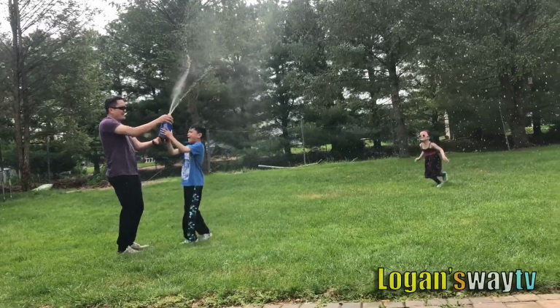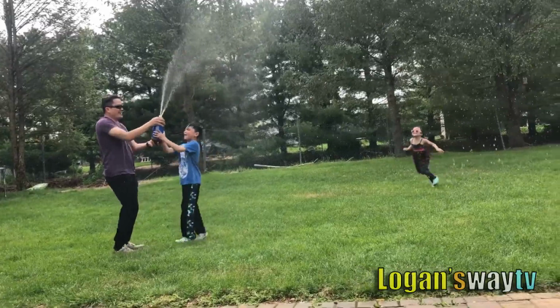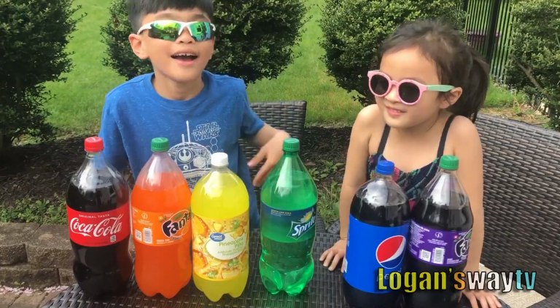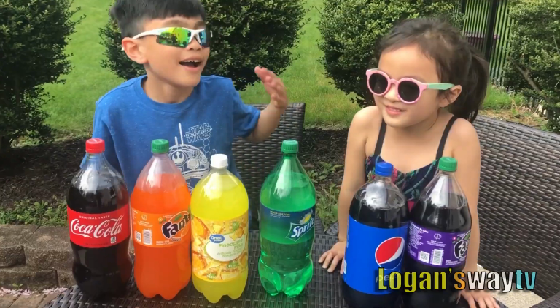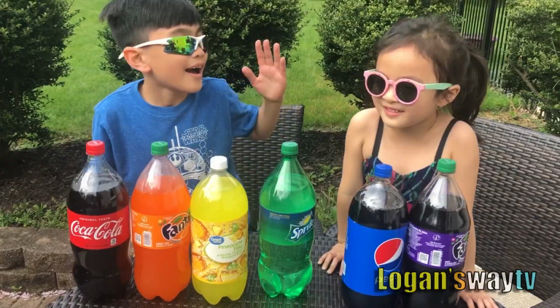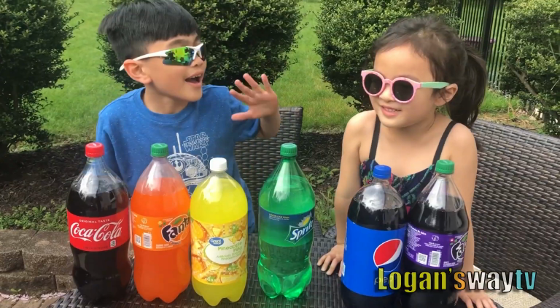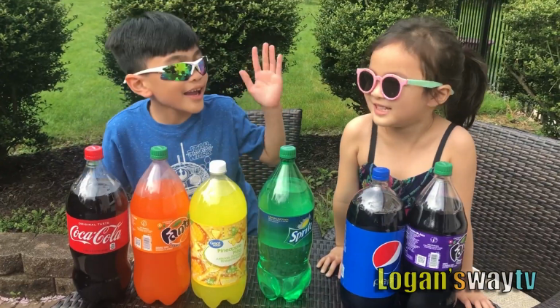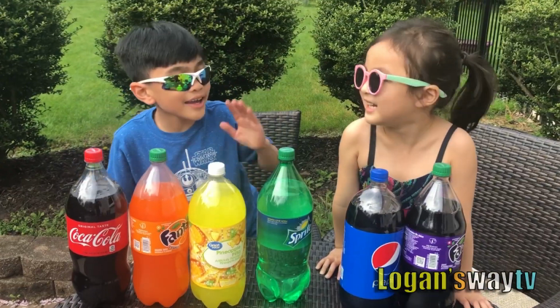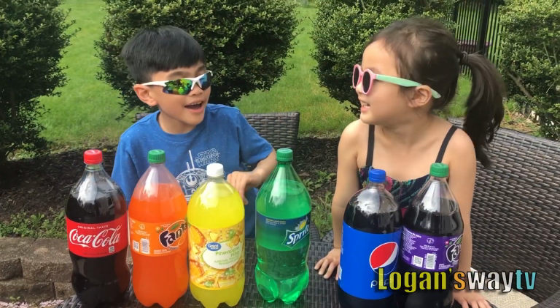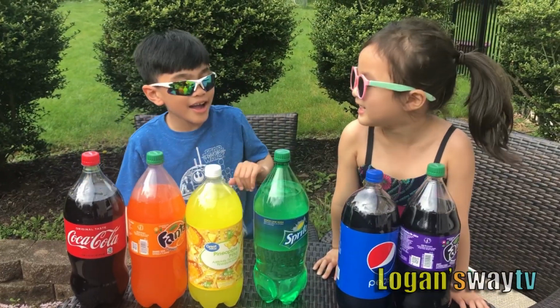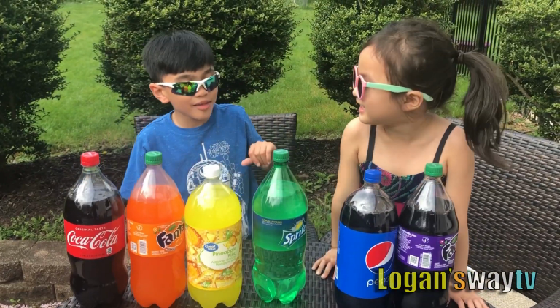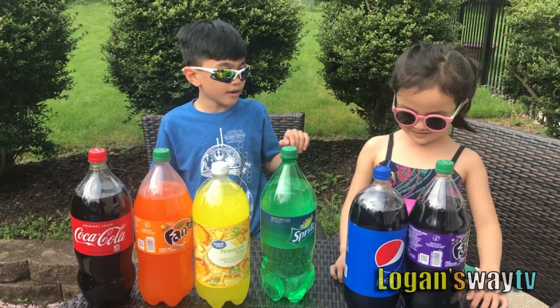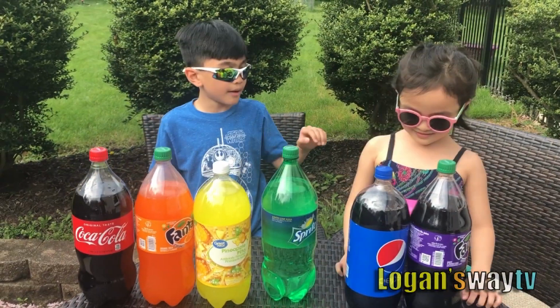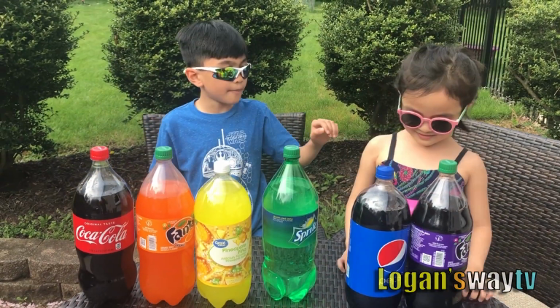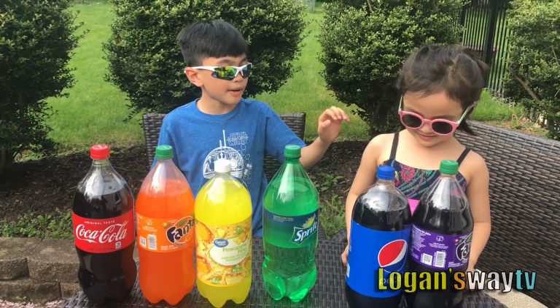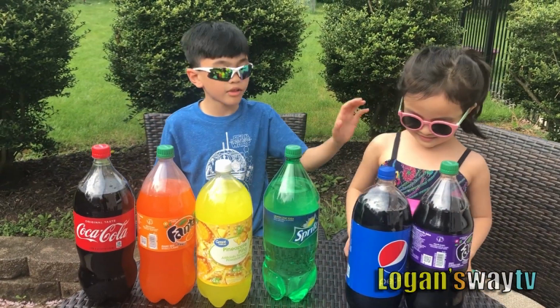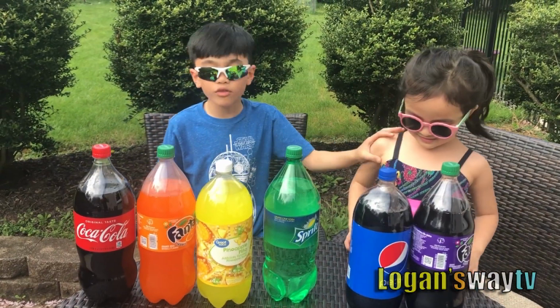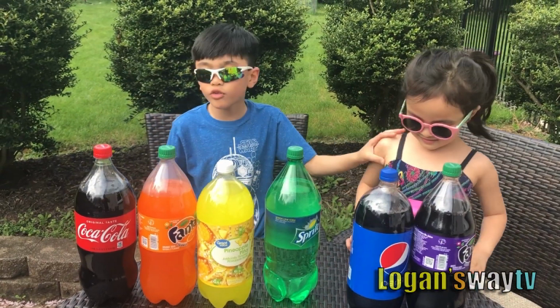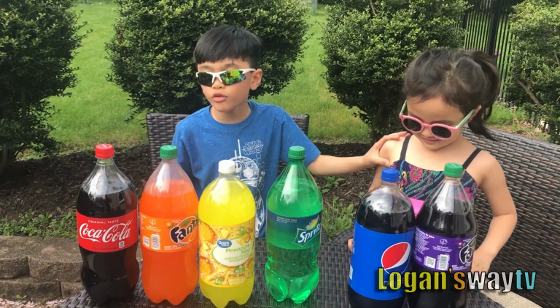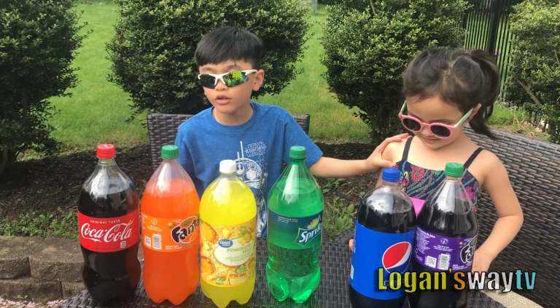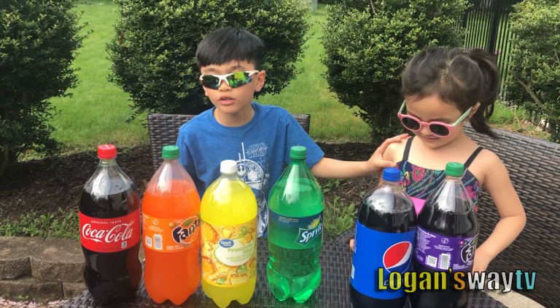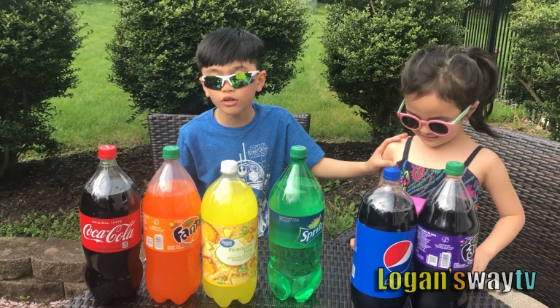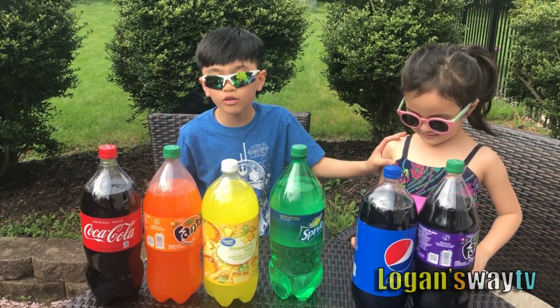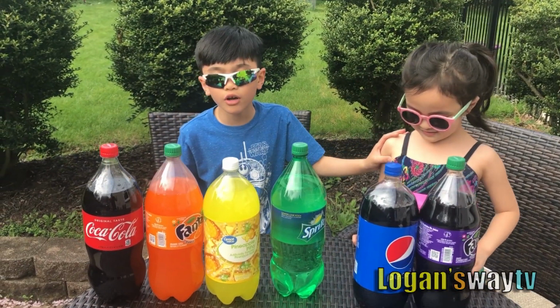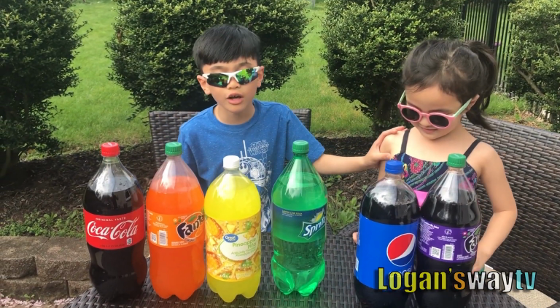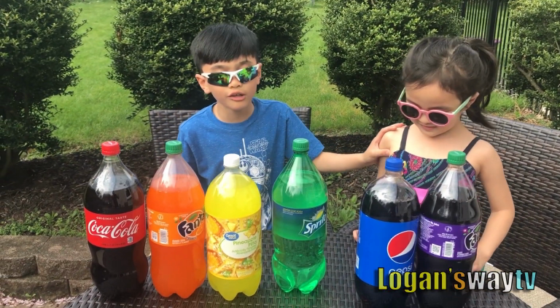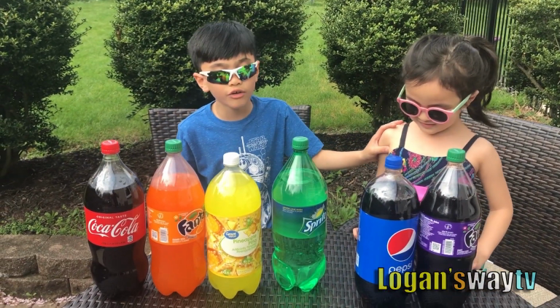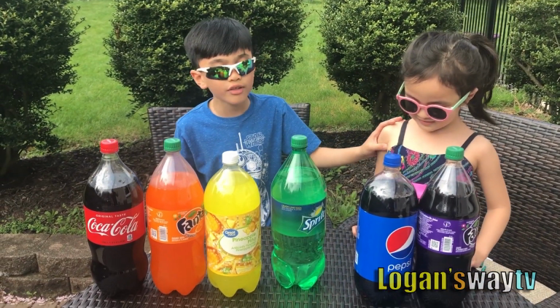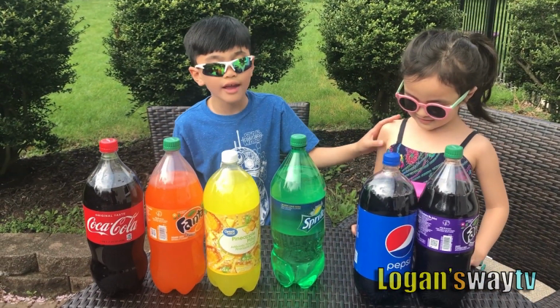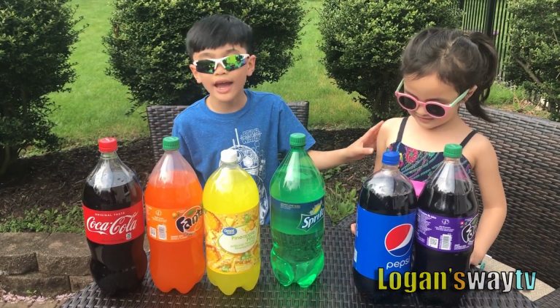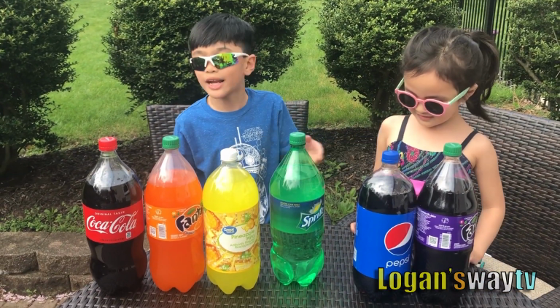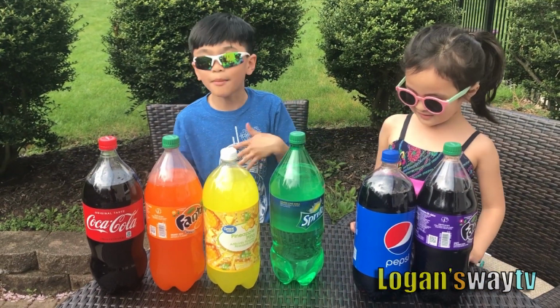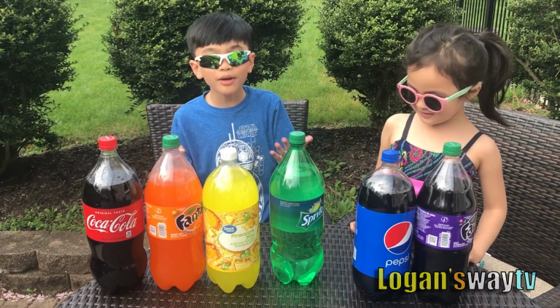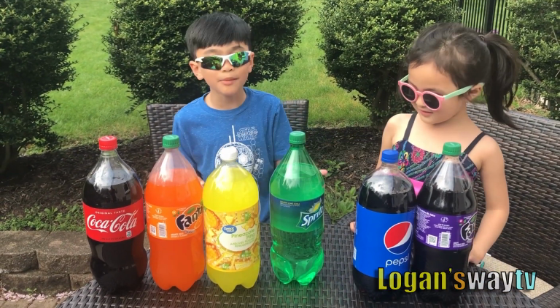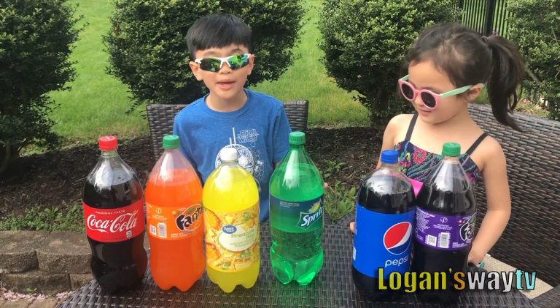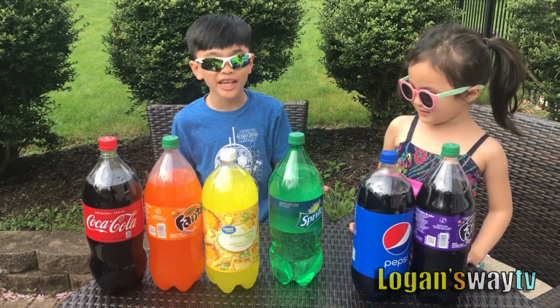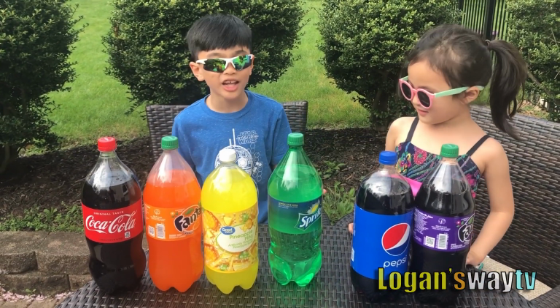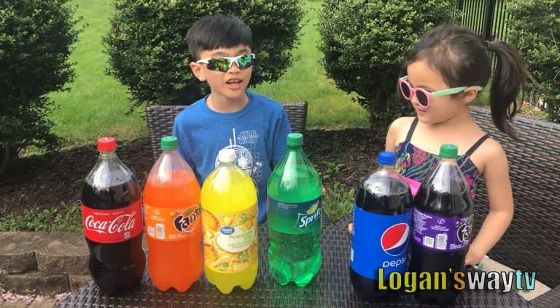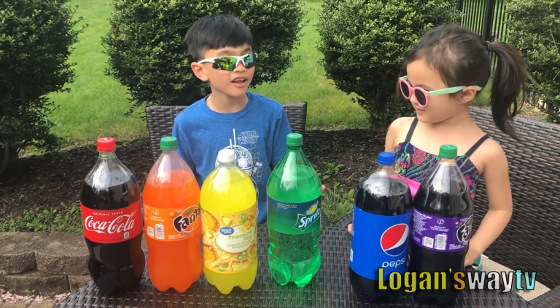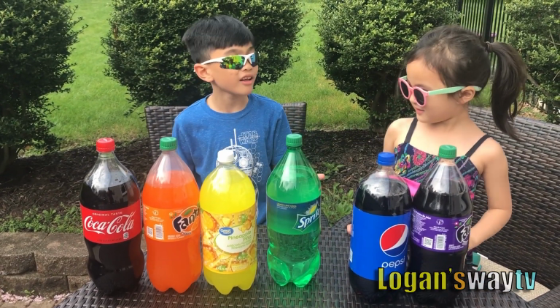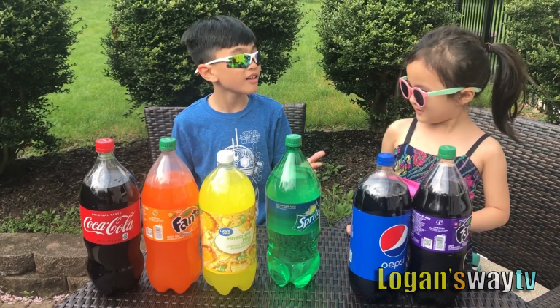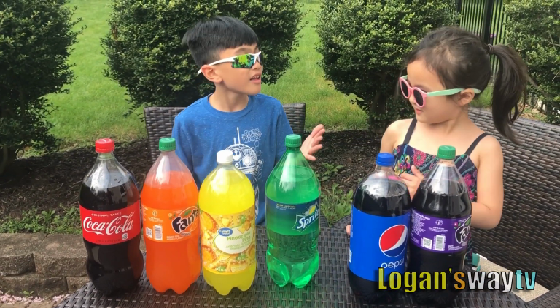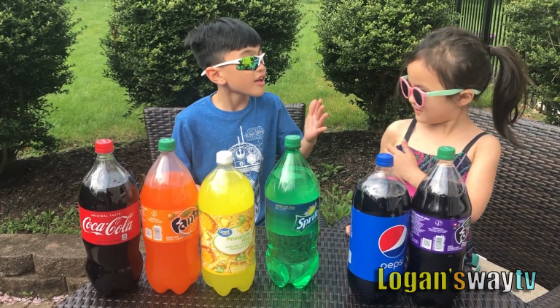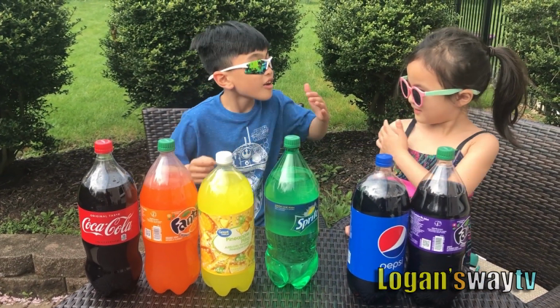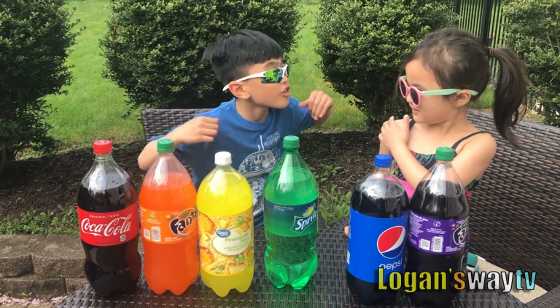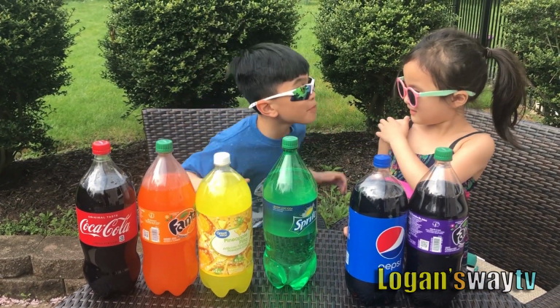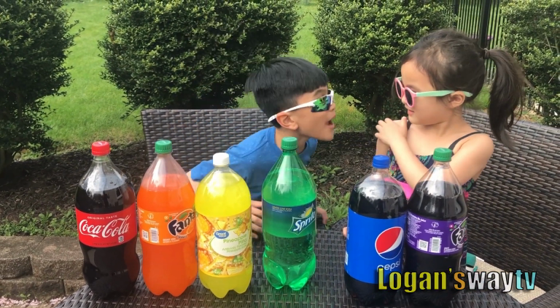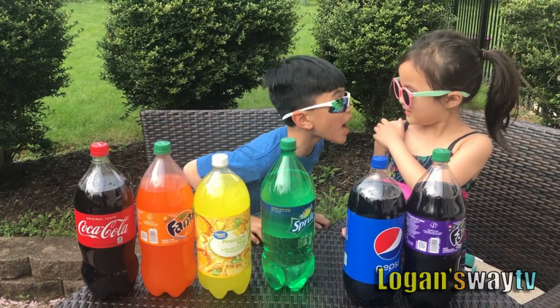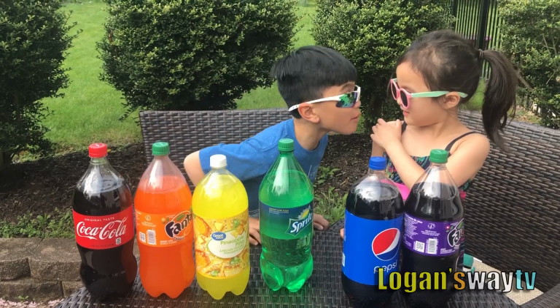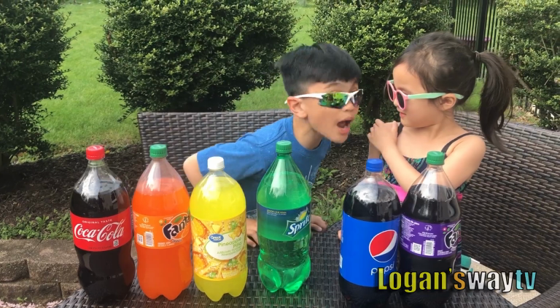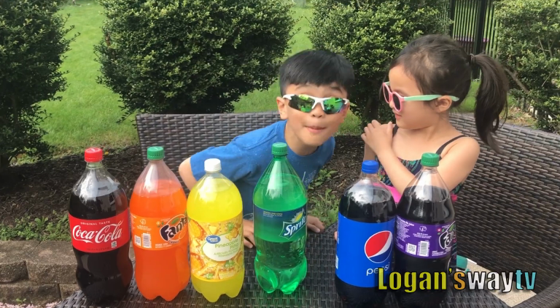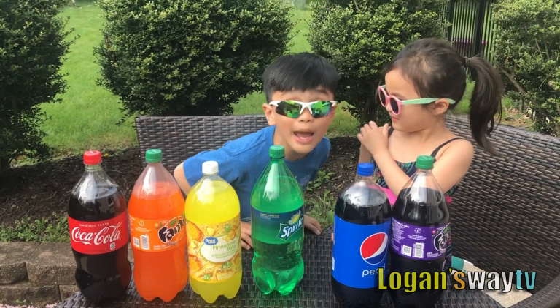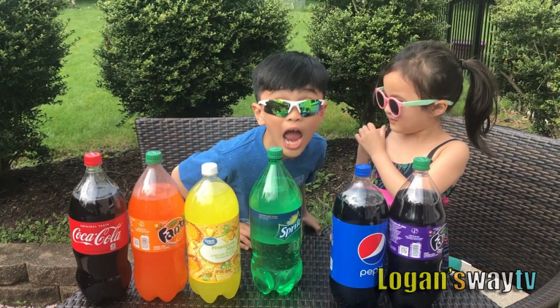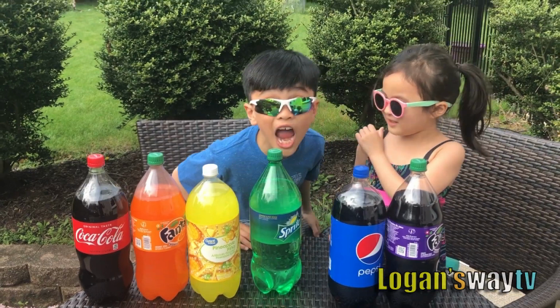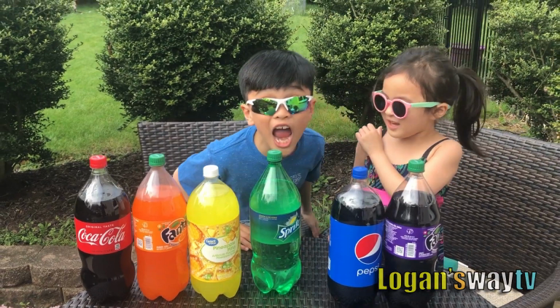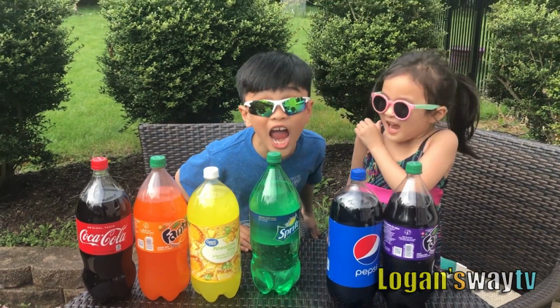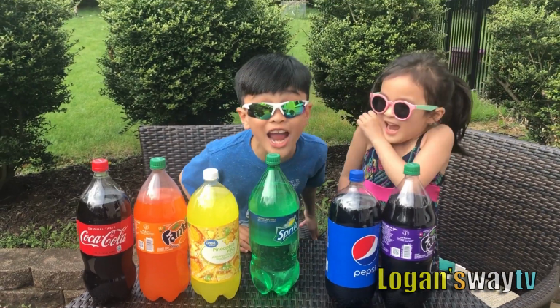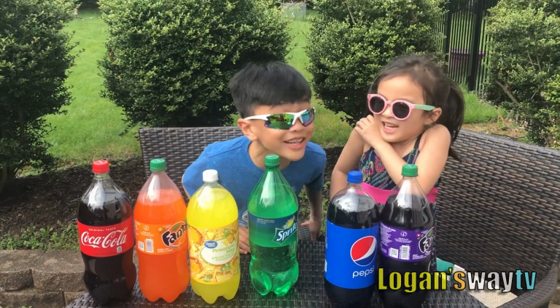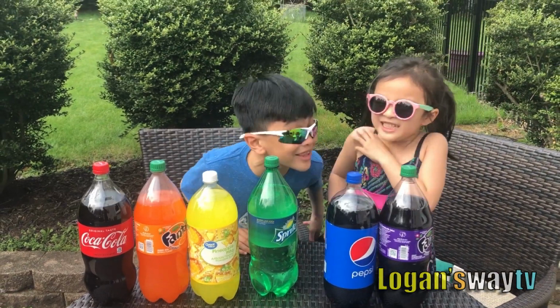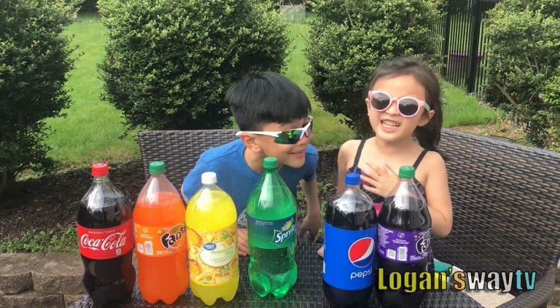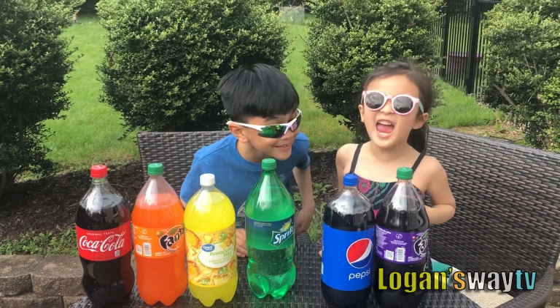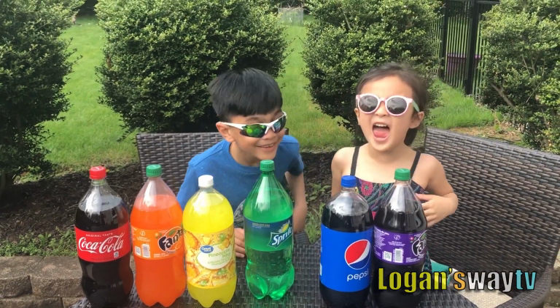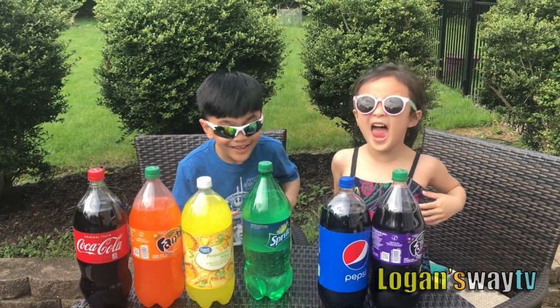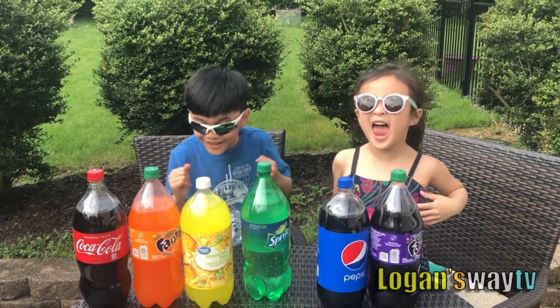Hi guys! My sister is going to learn the colors and I'm going to make an experiment! Yeah!